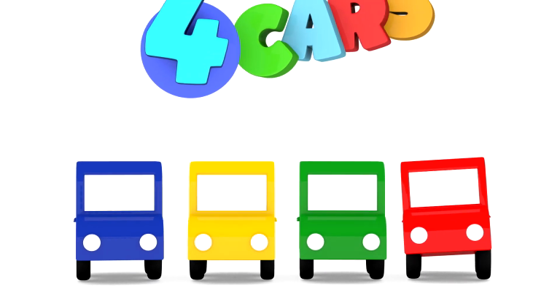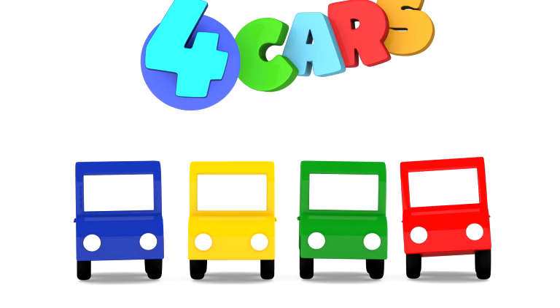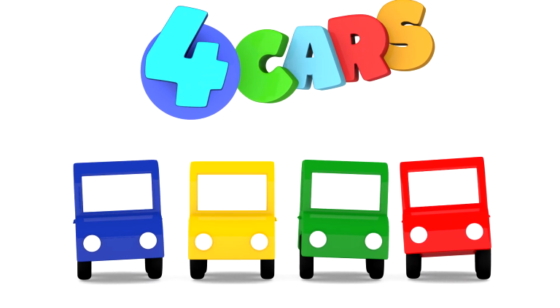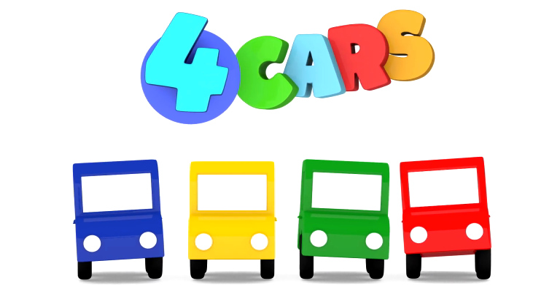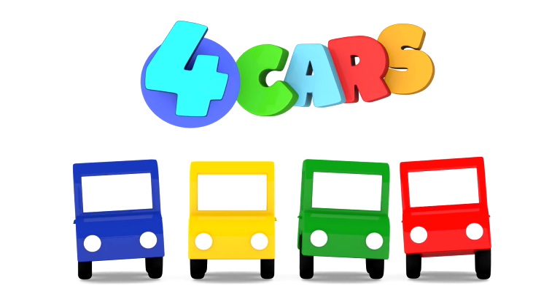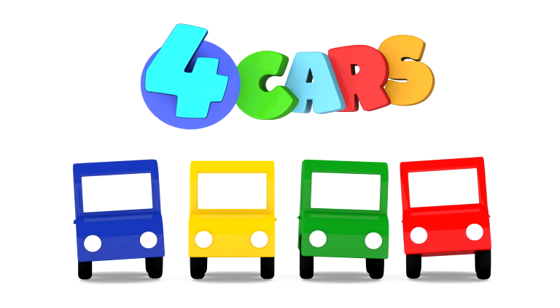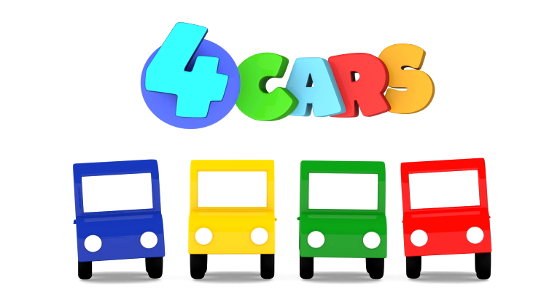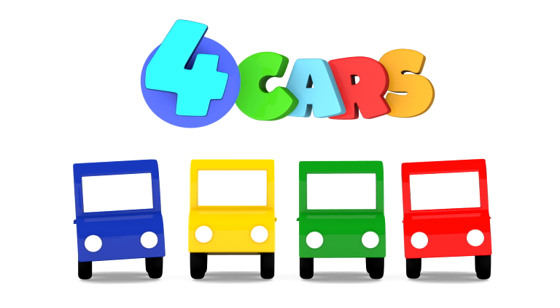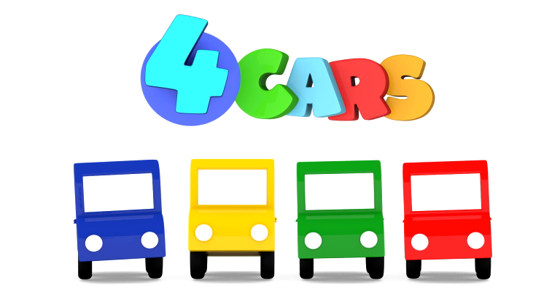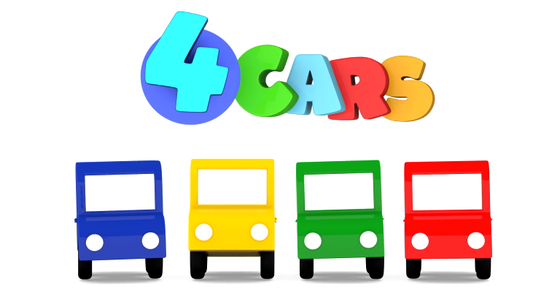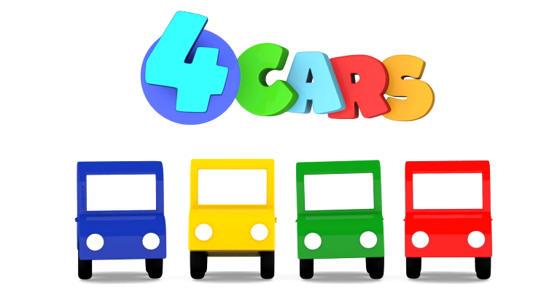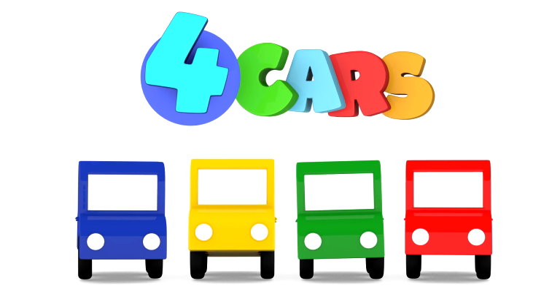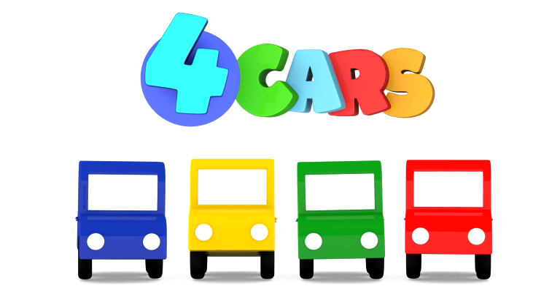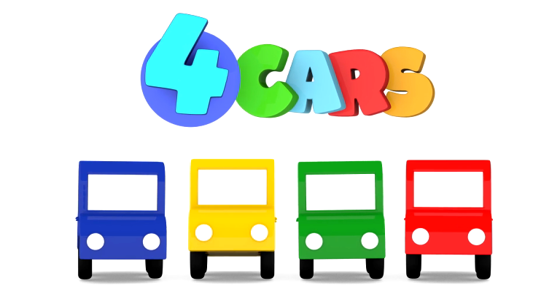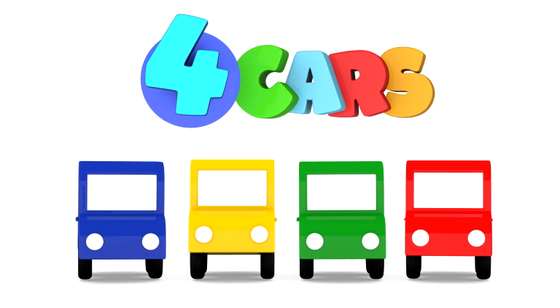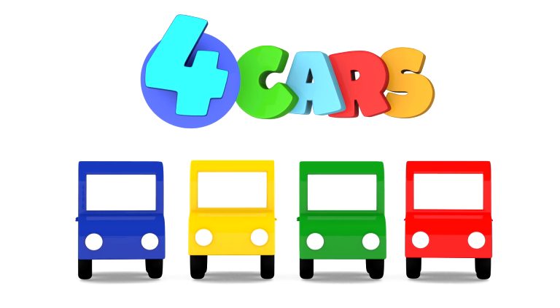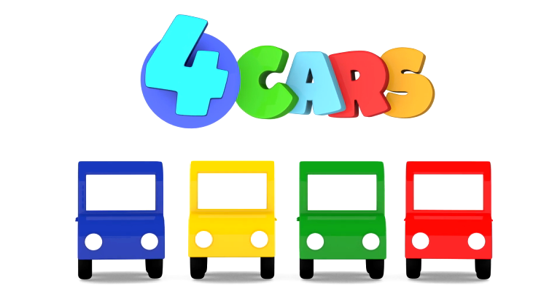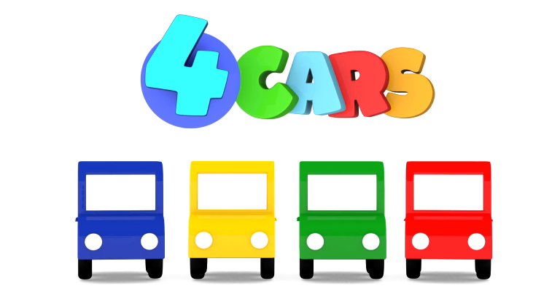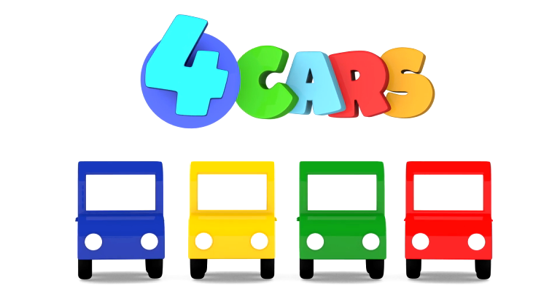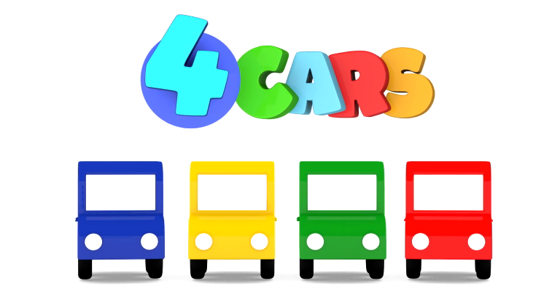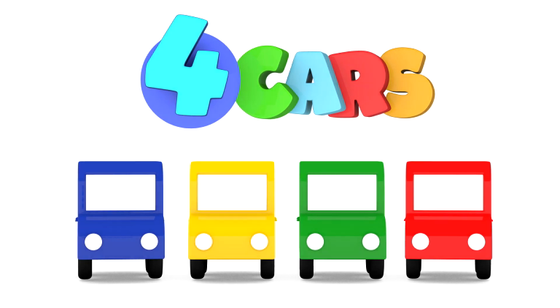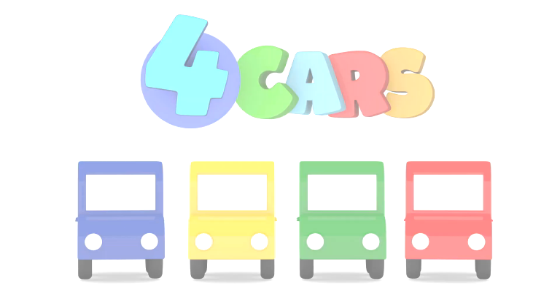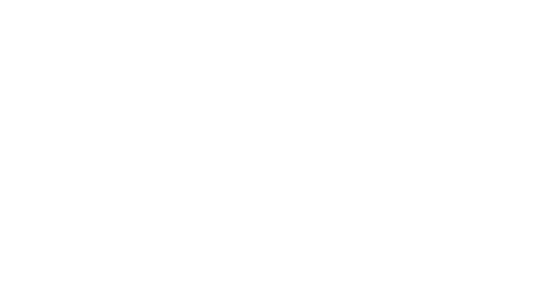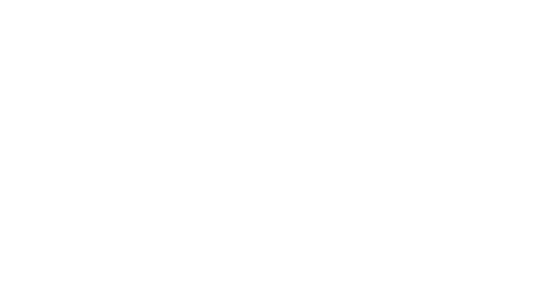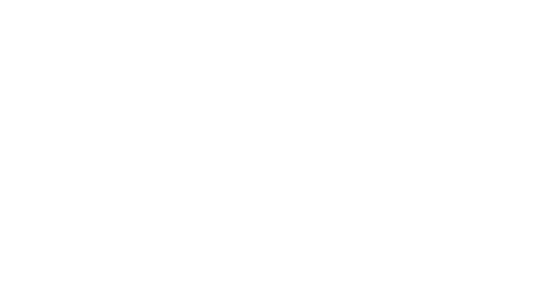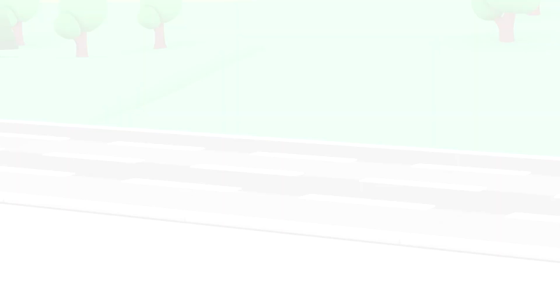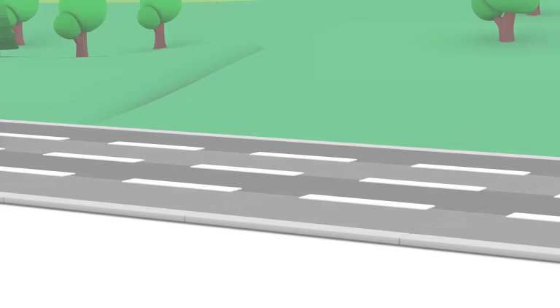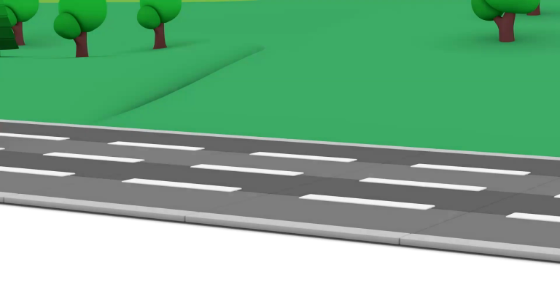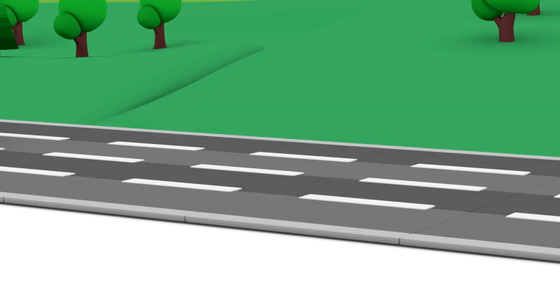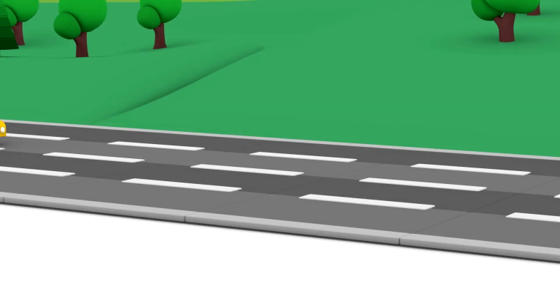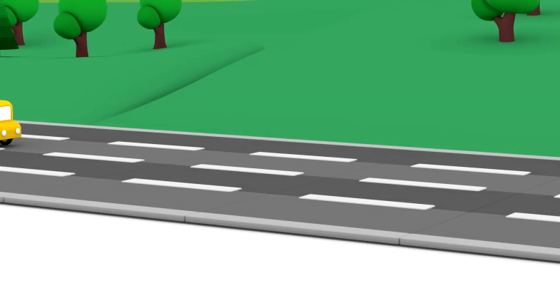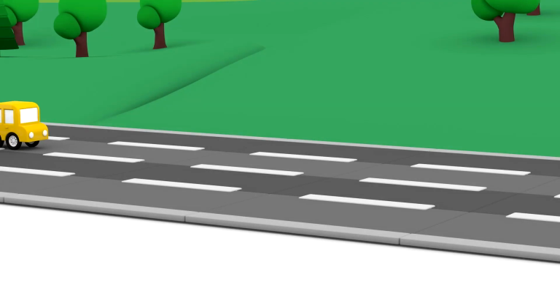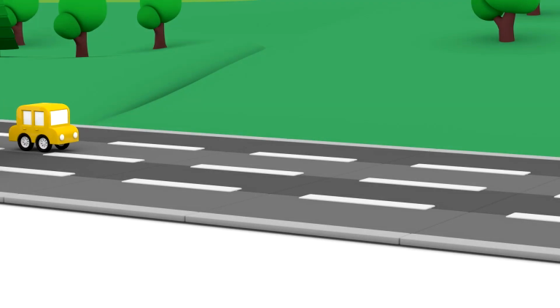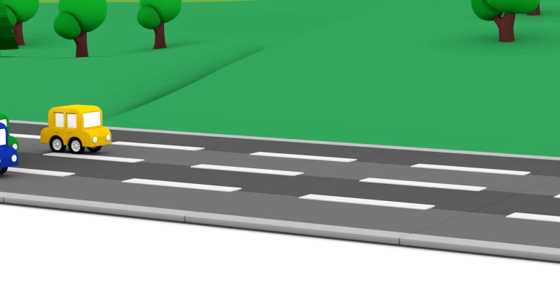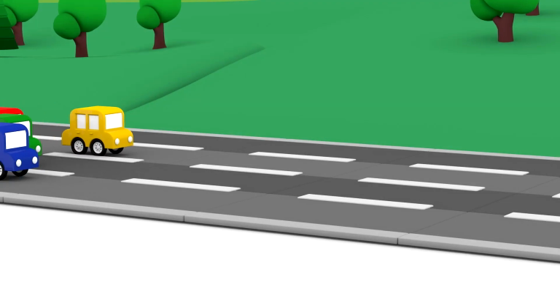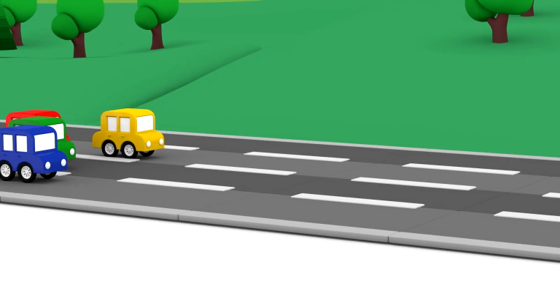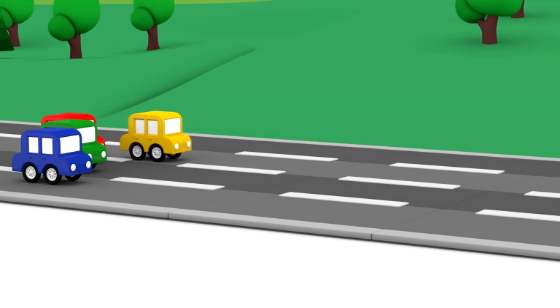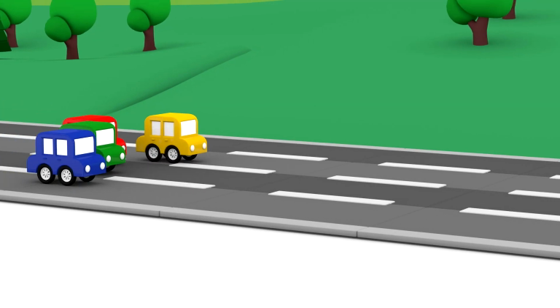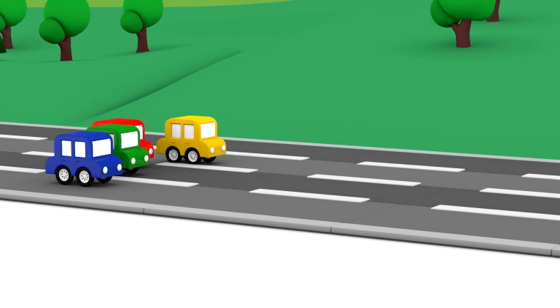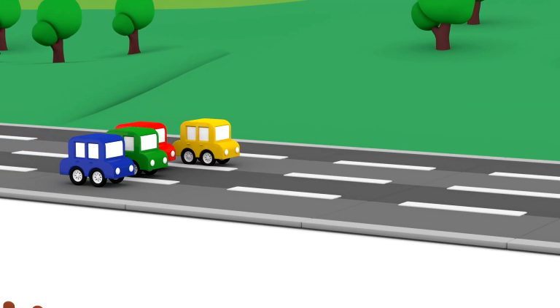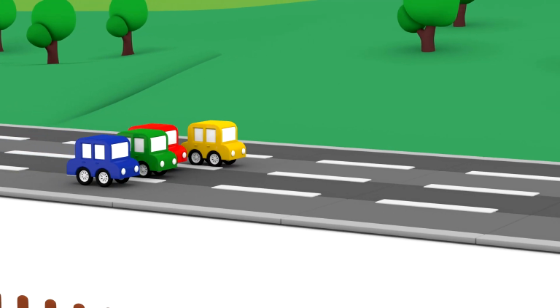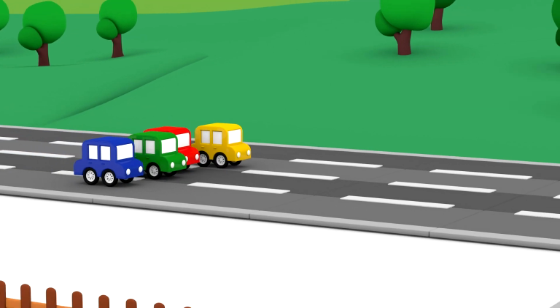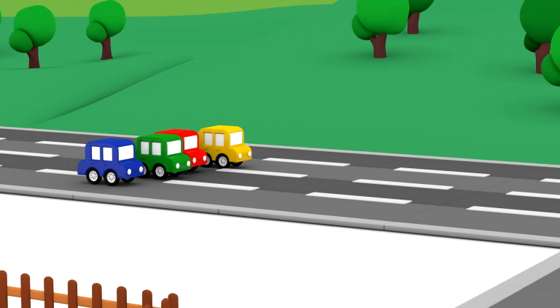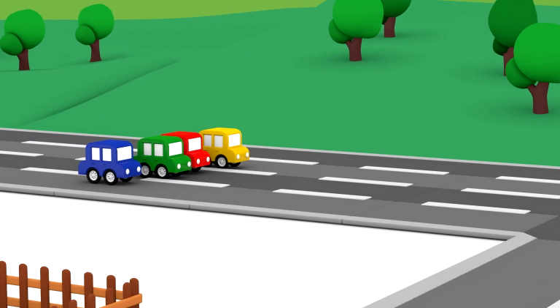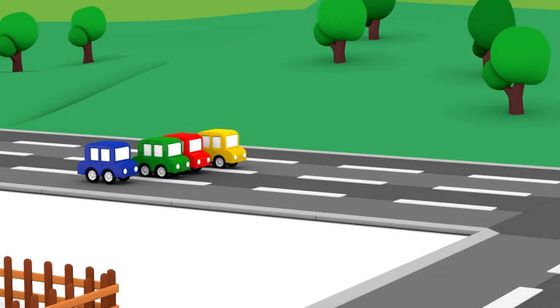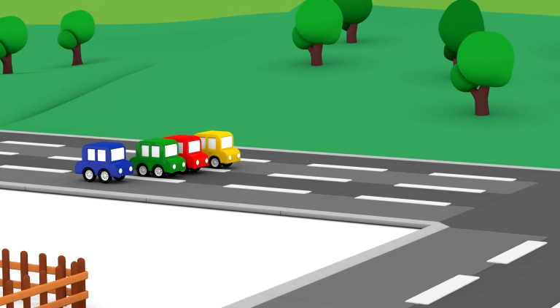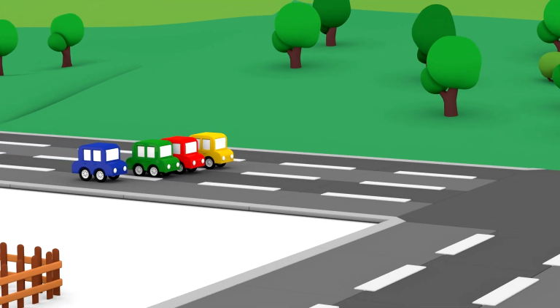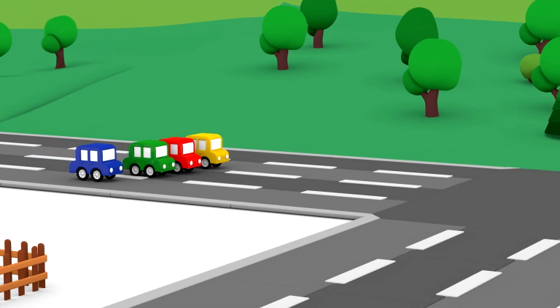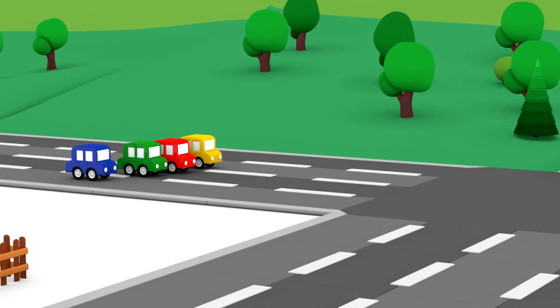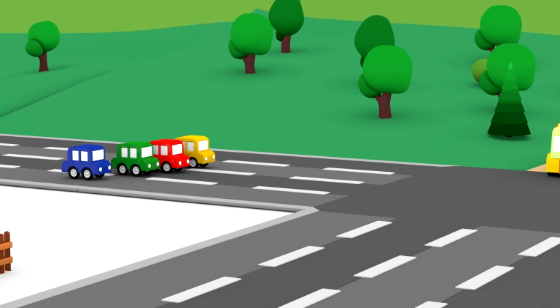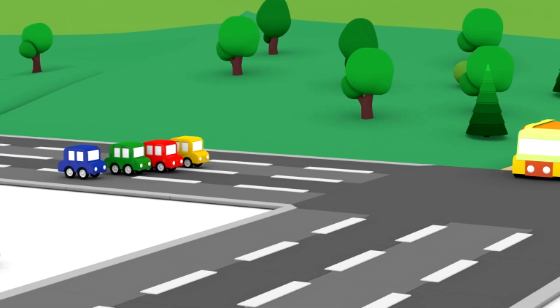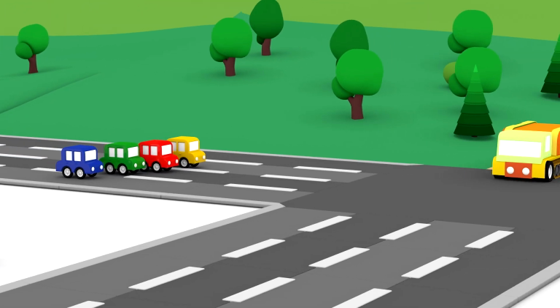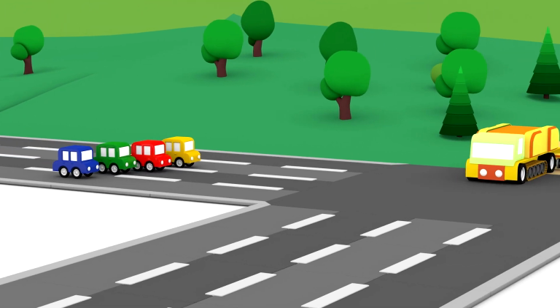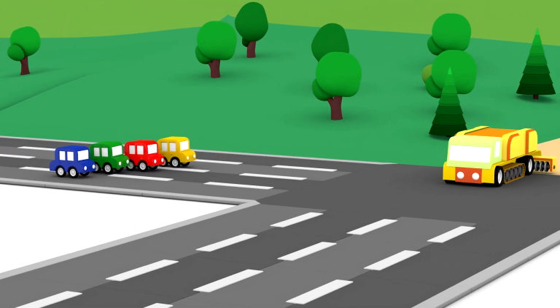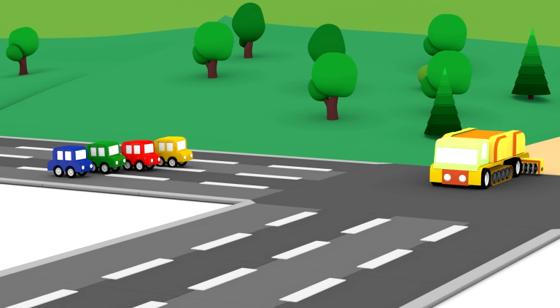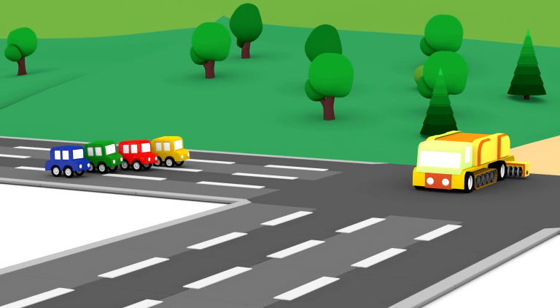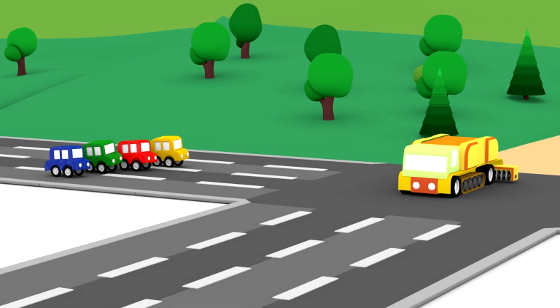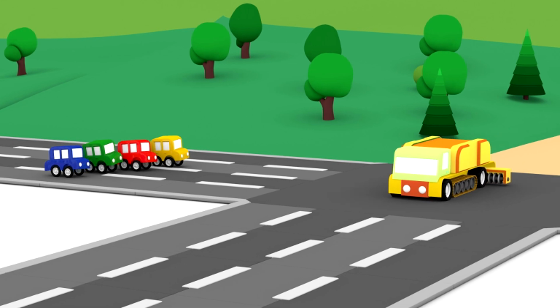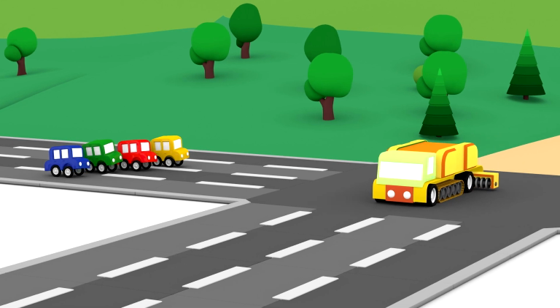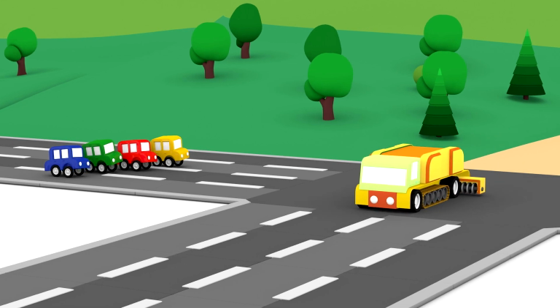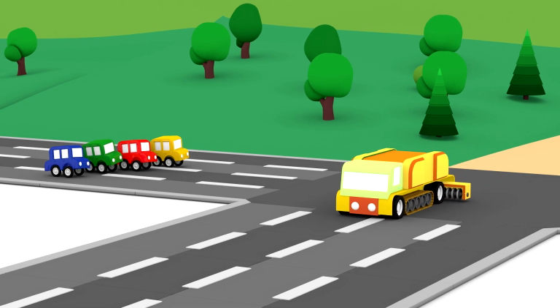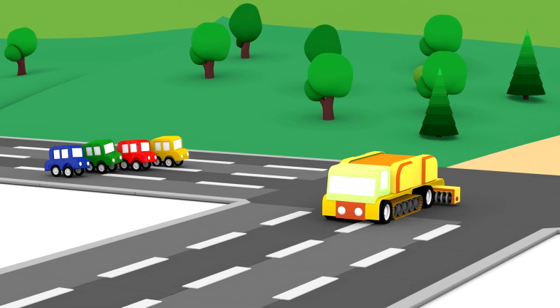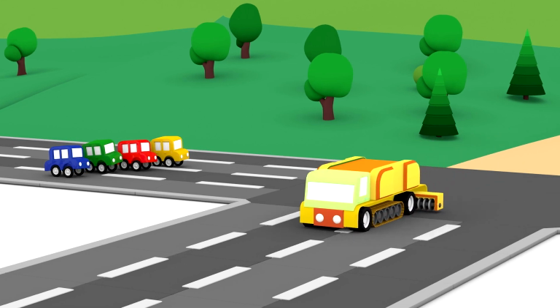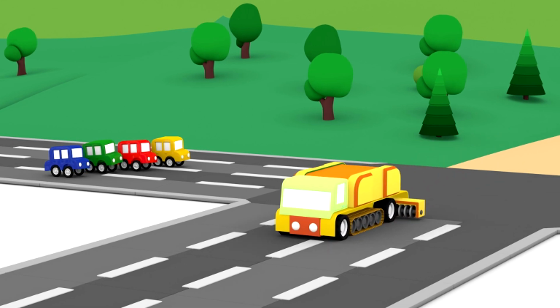Four cars. The four cars are driving along the road.